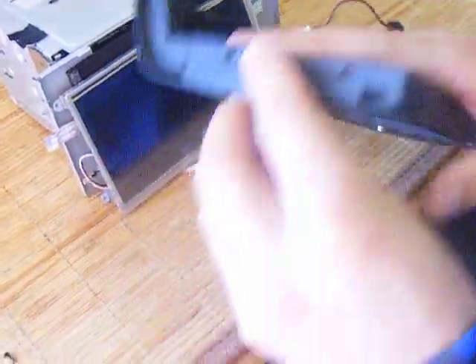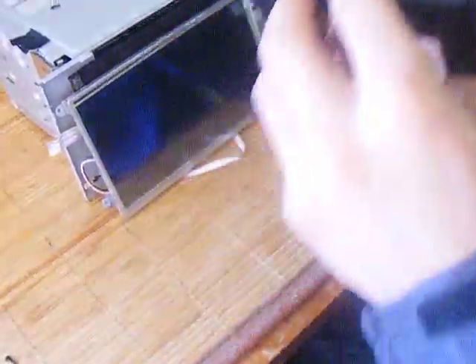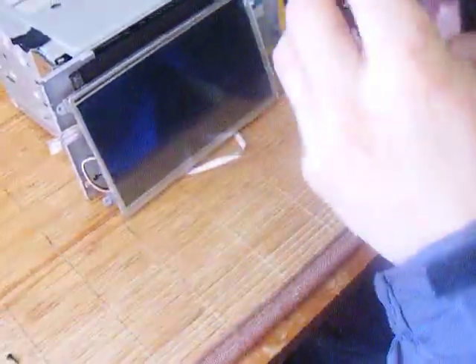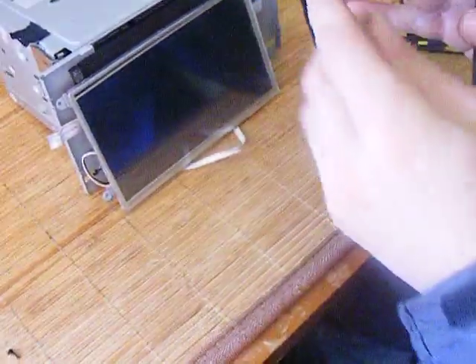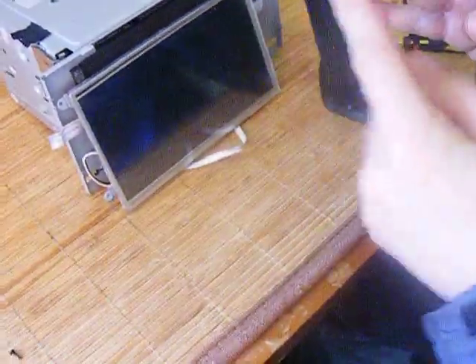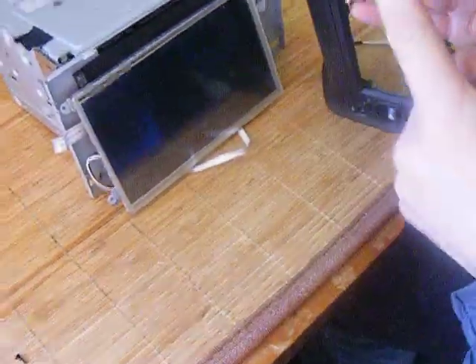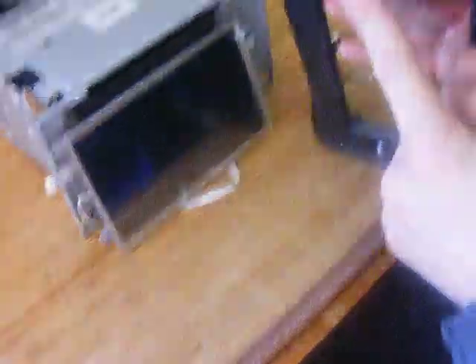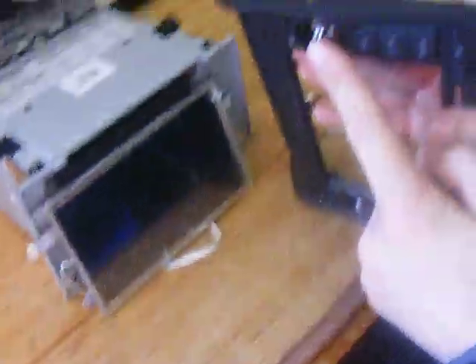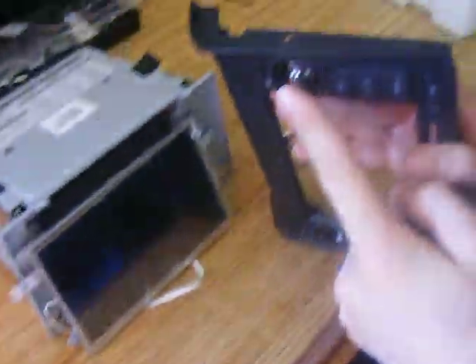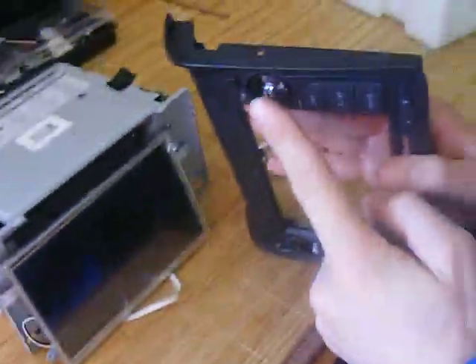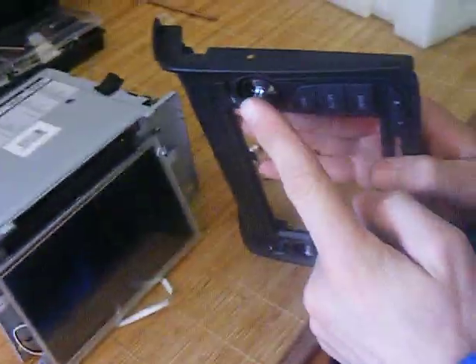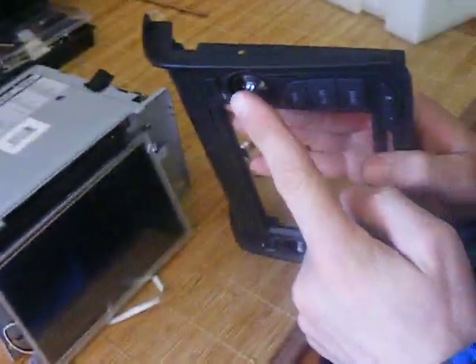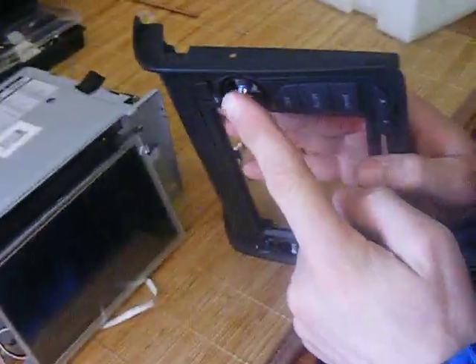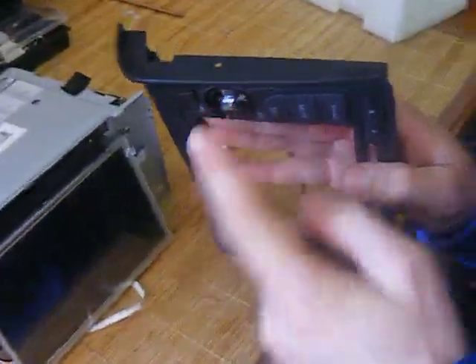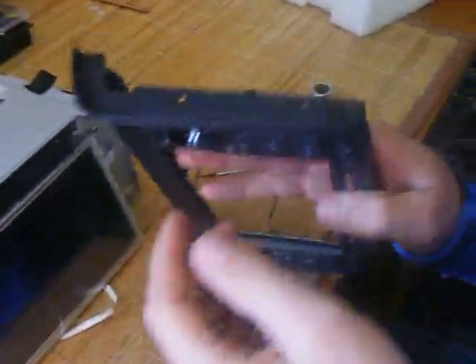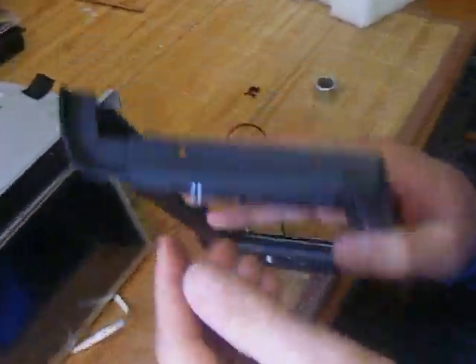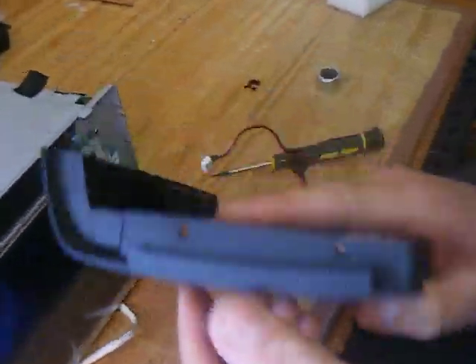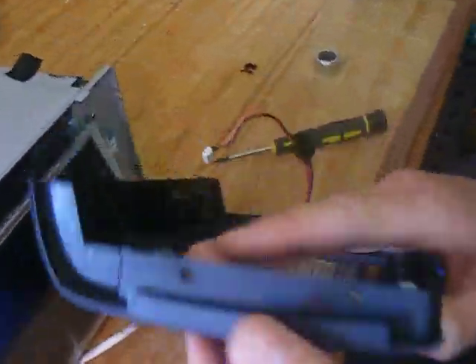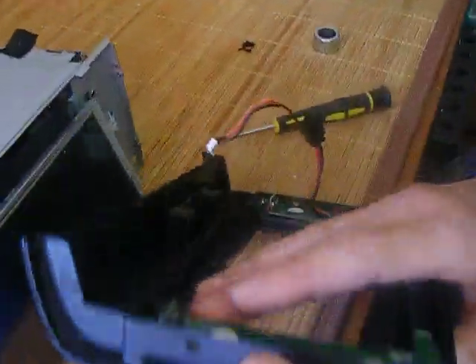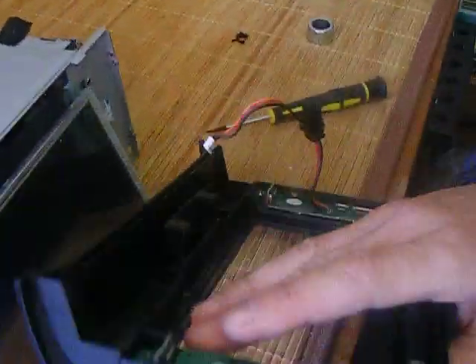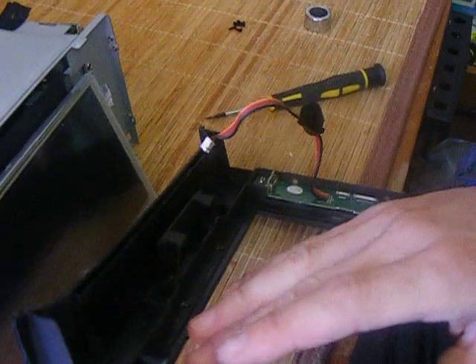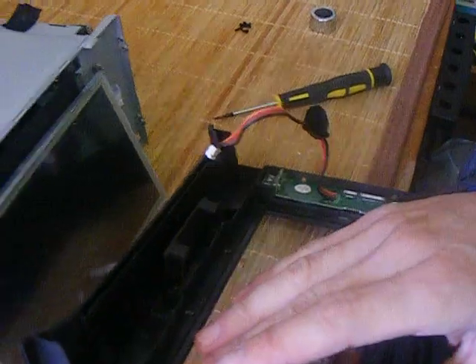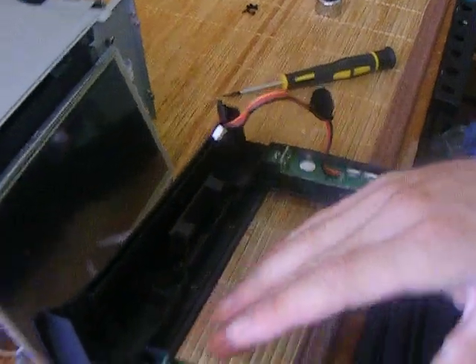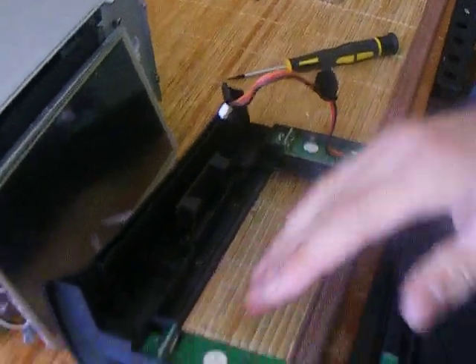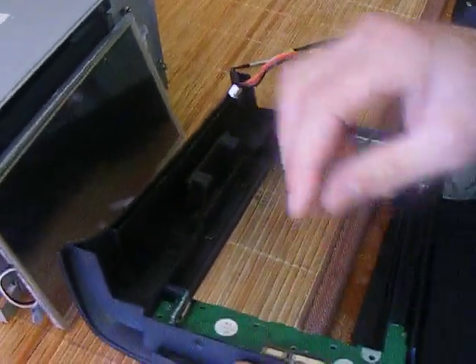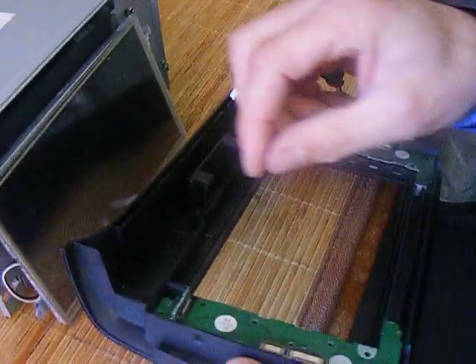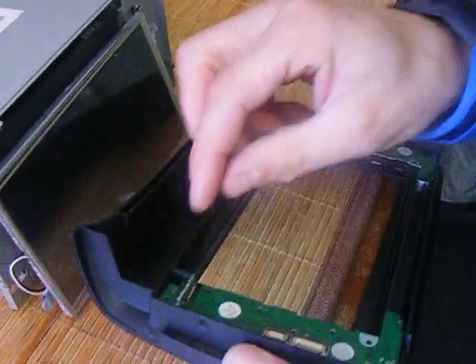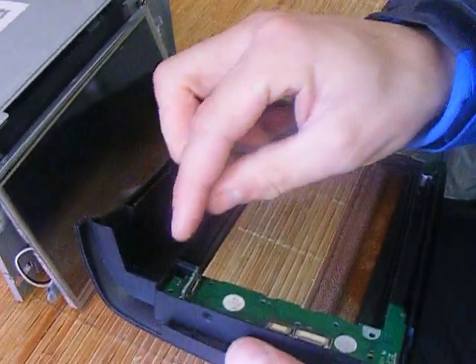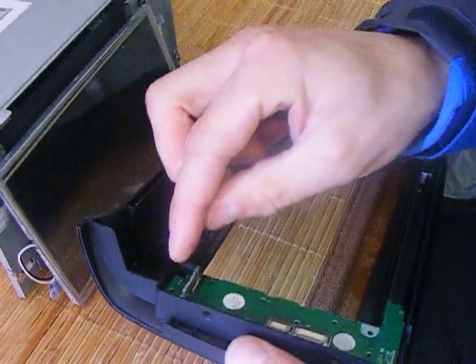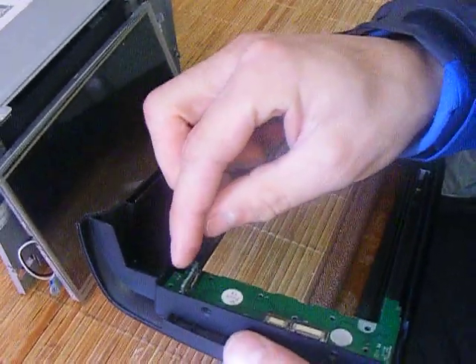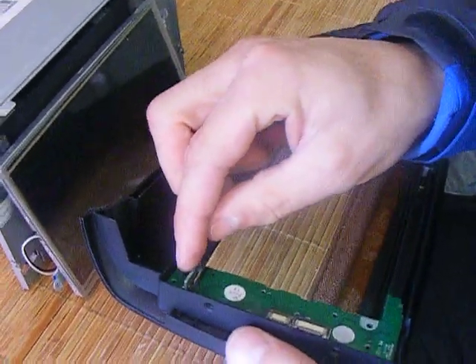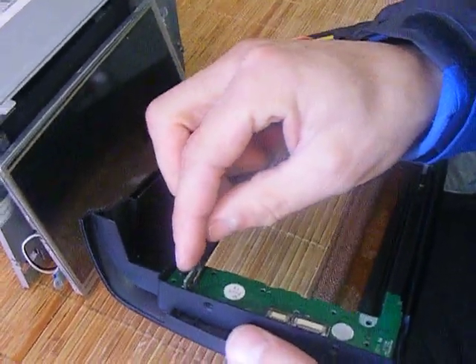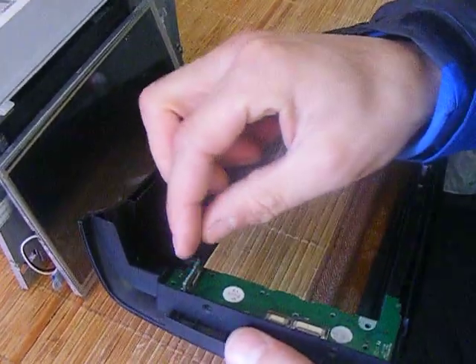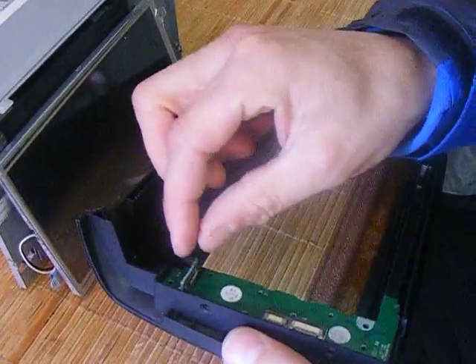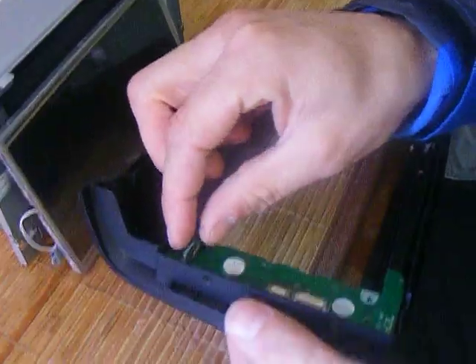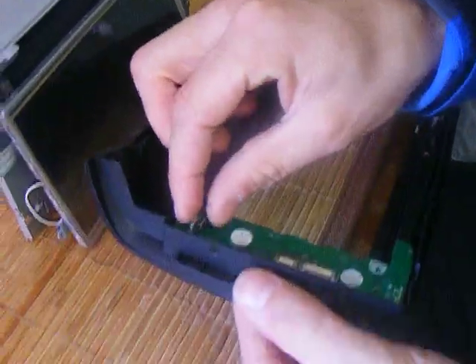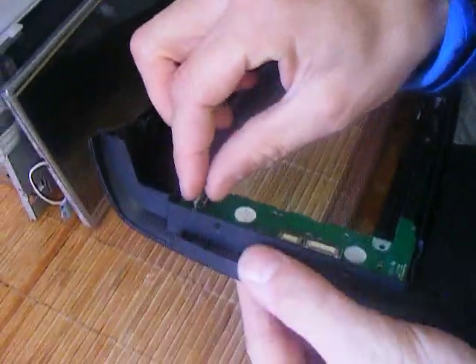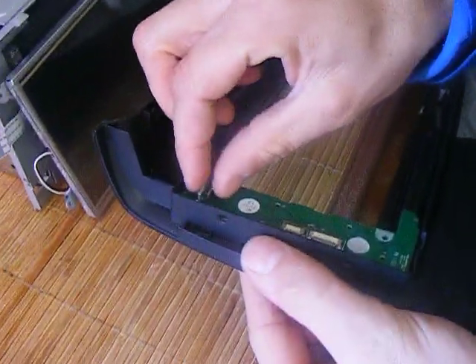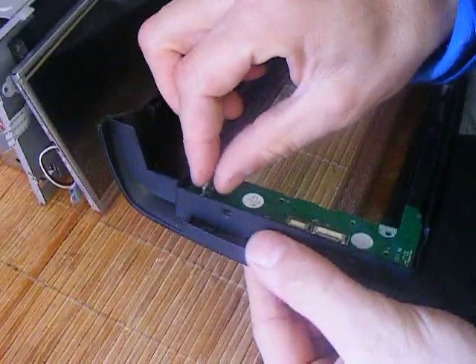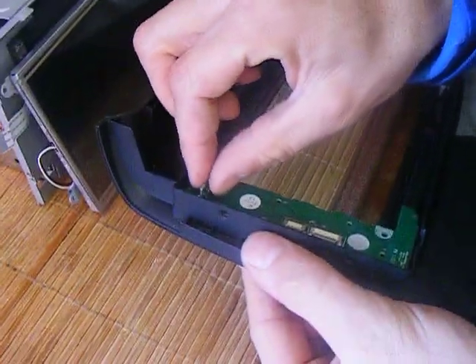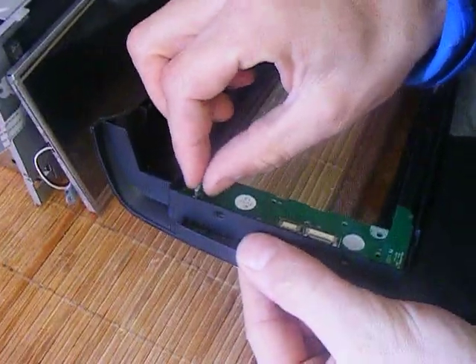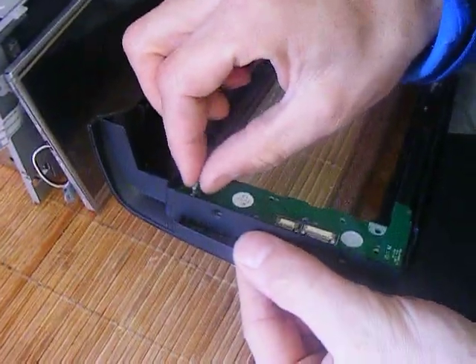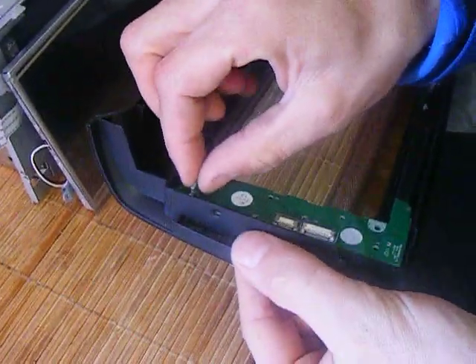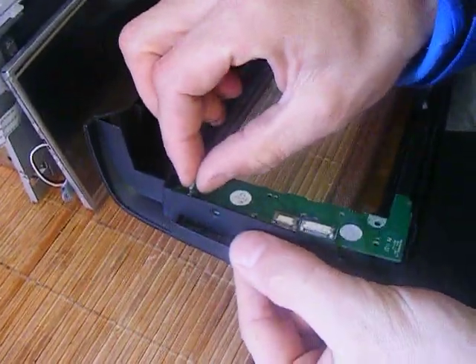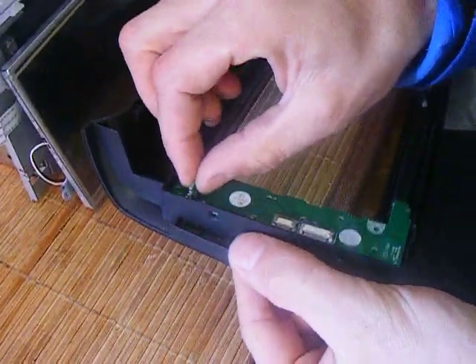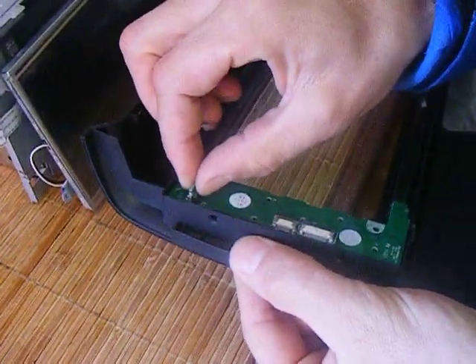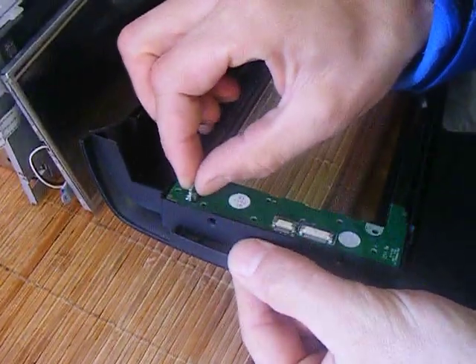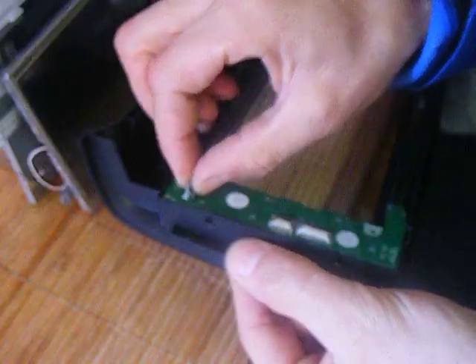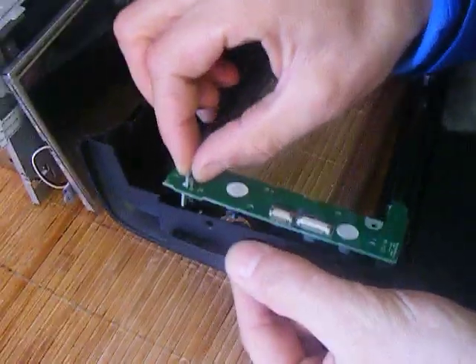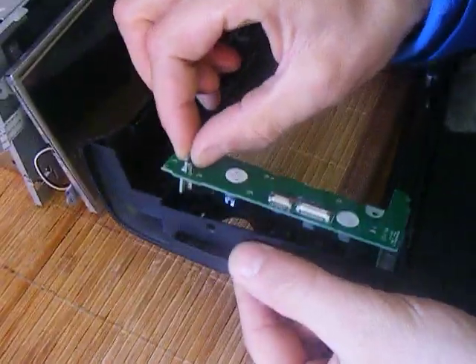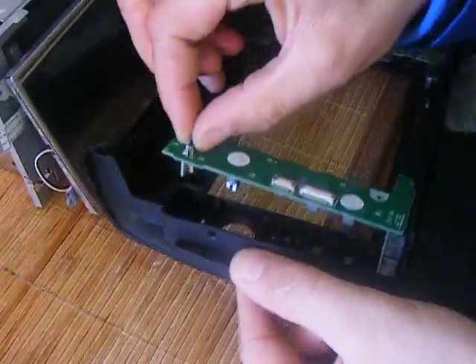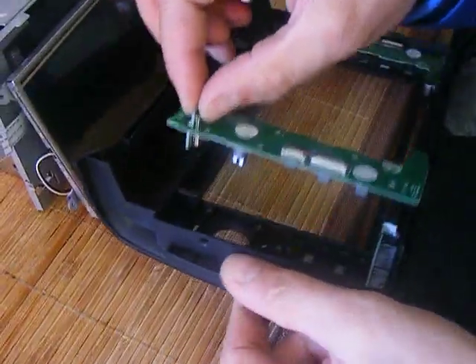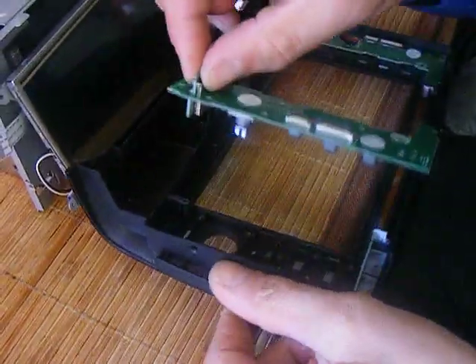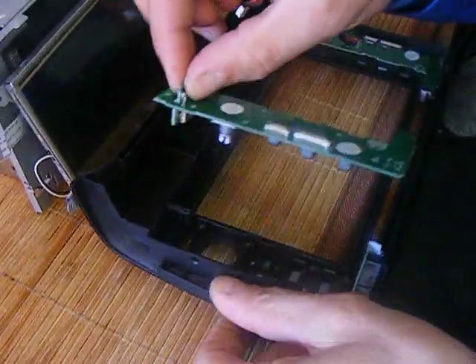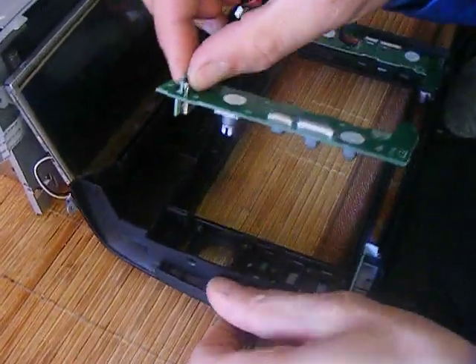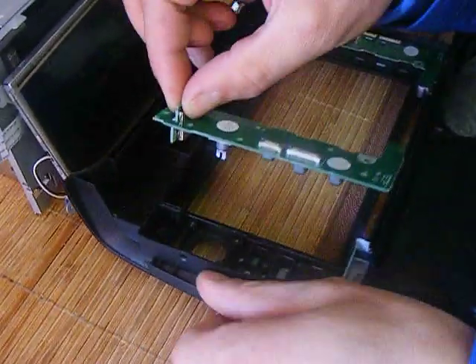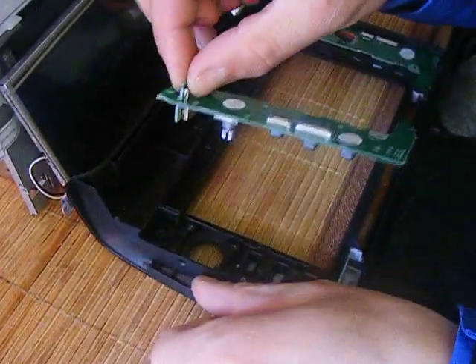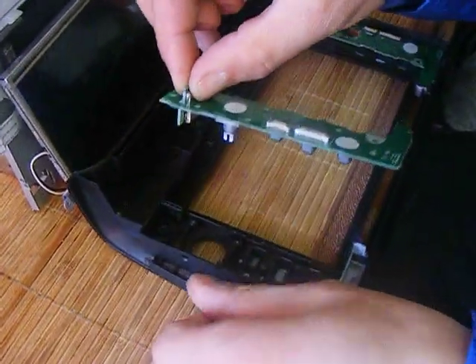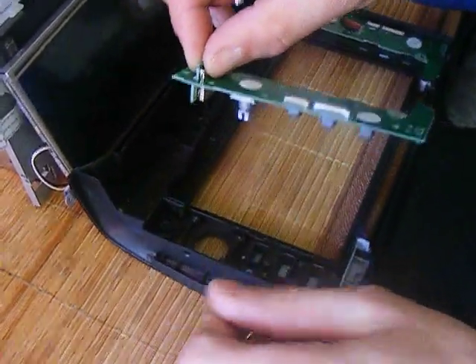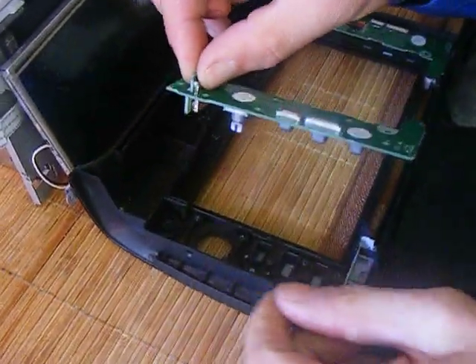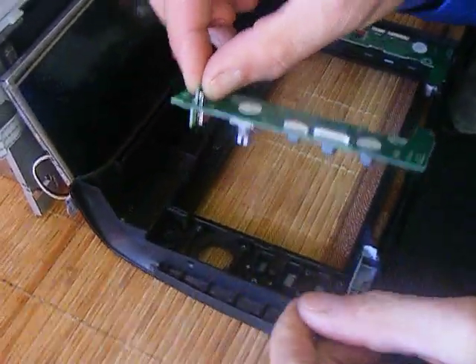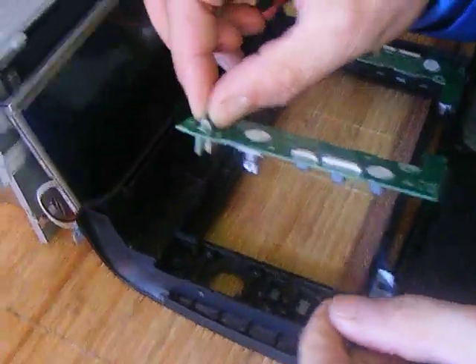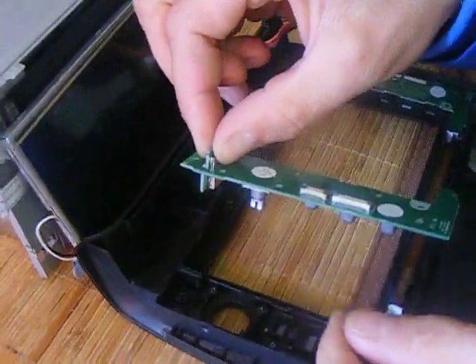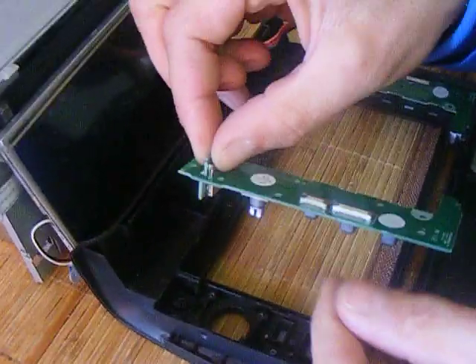Put your finger on the silver knob and just push it gently, and hold the back of the SD card reader, and that releases it from the system.